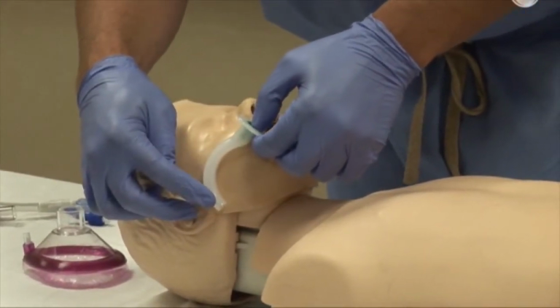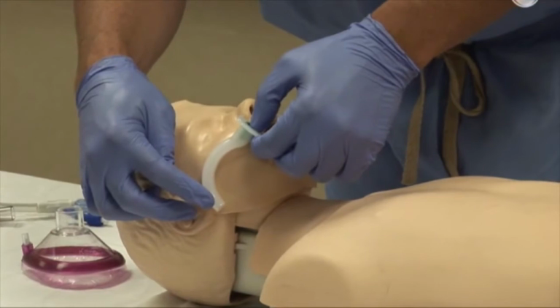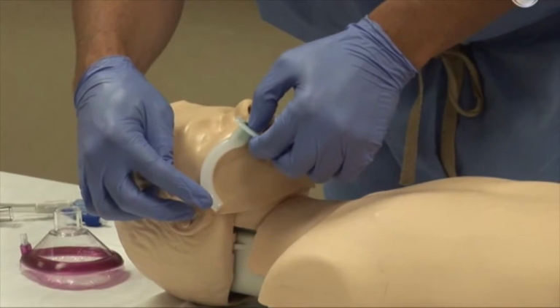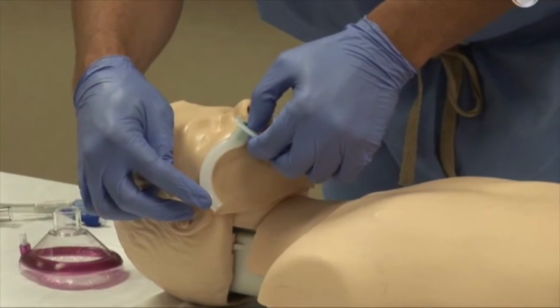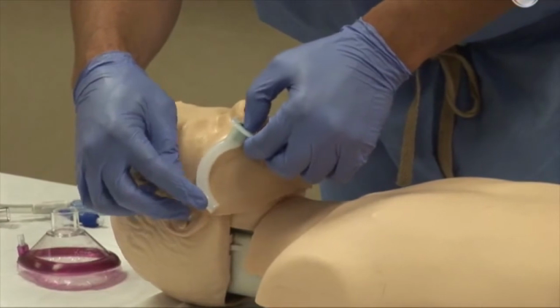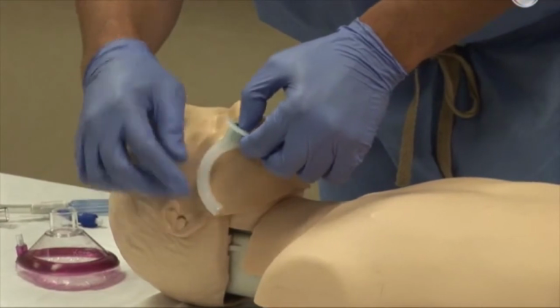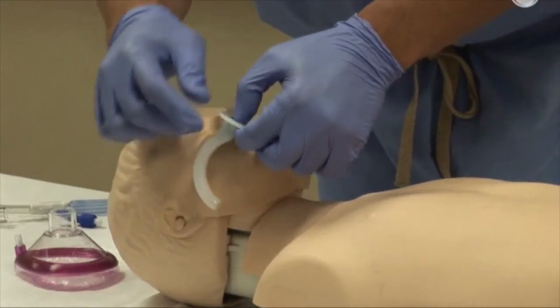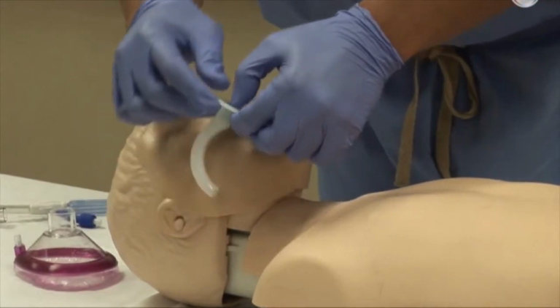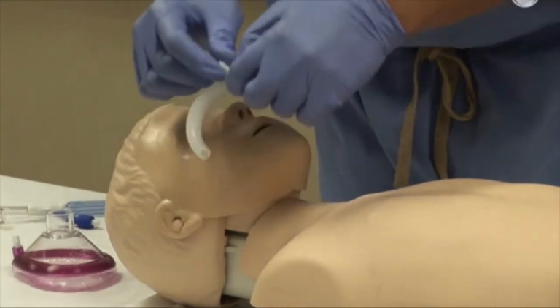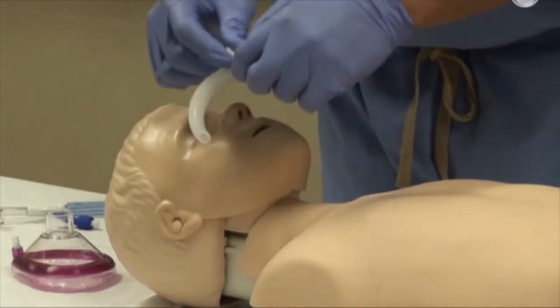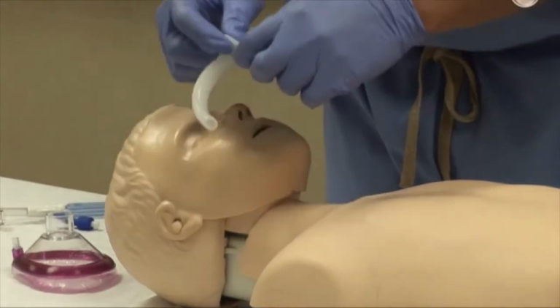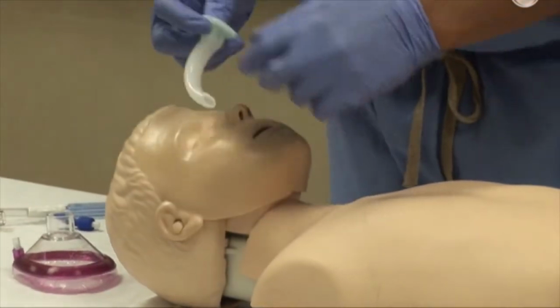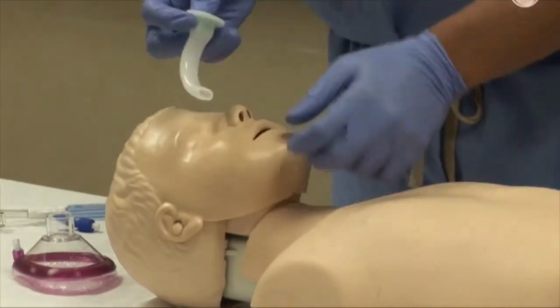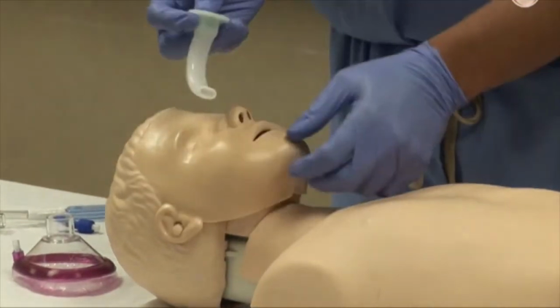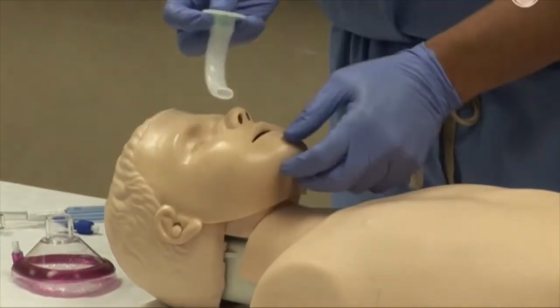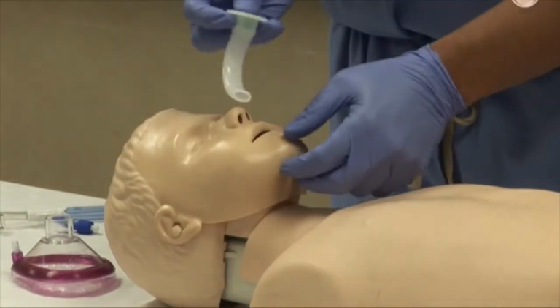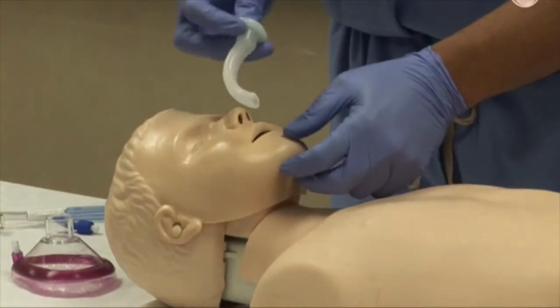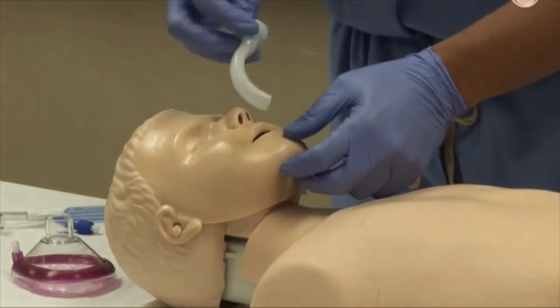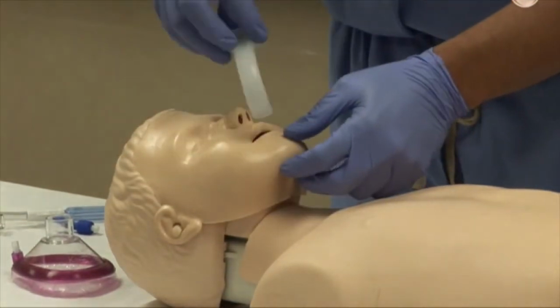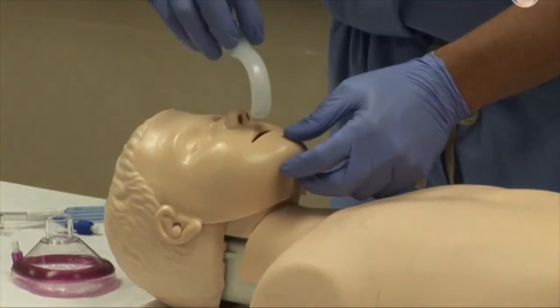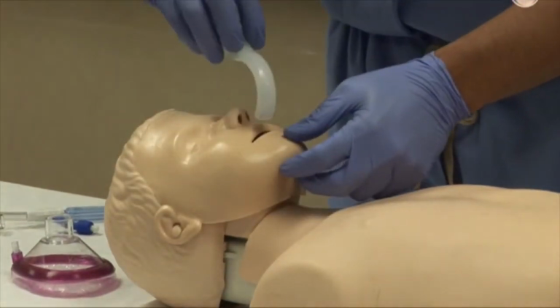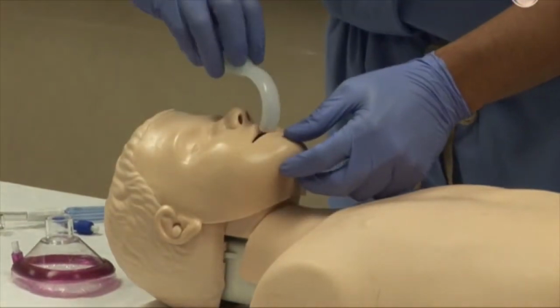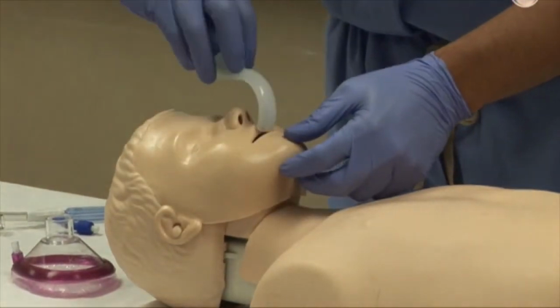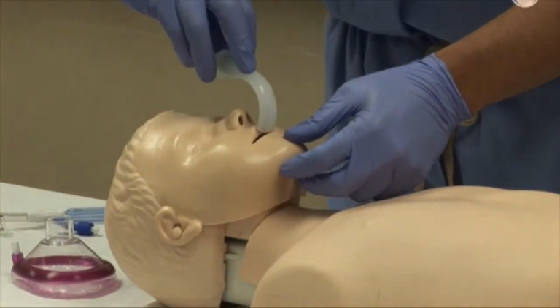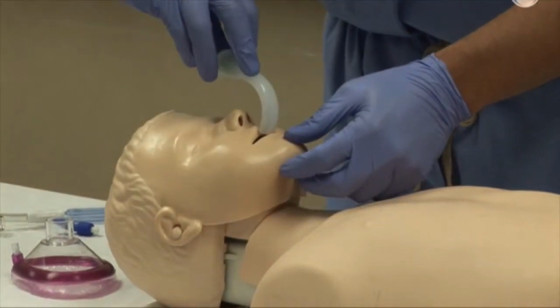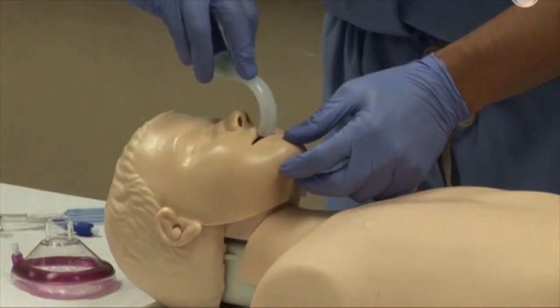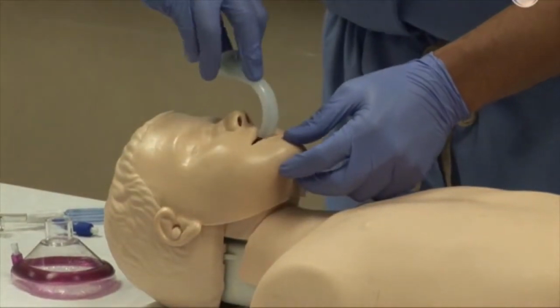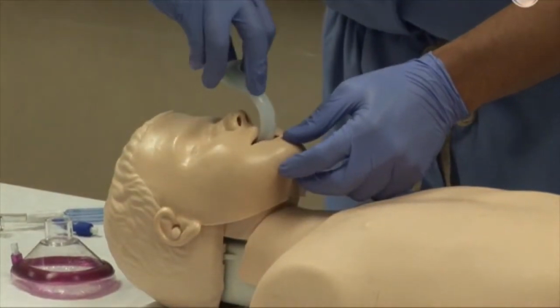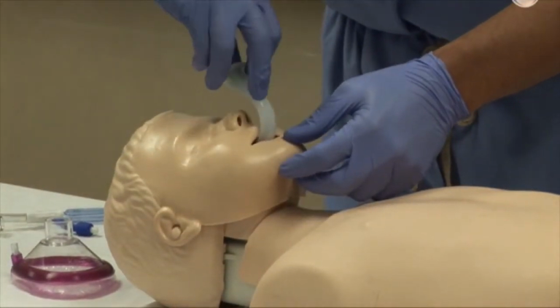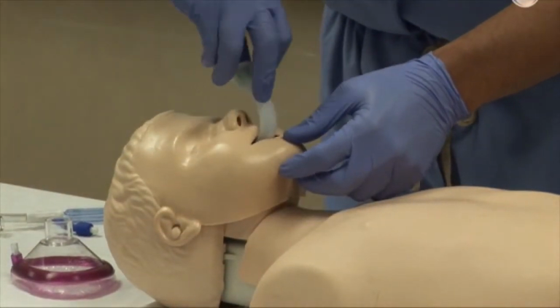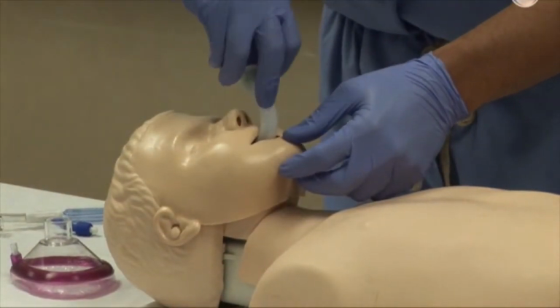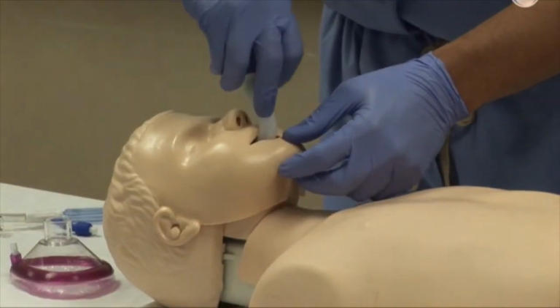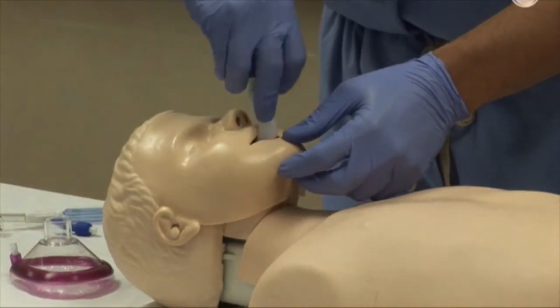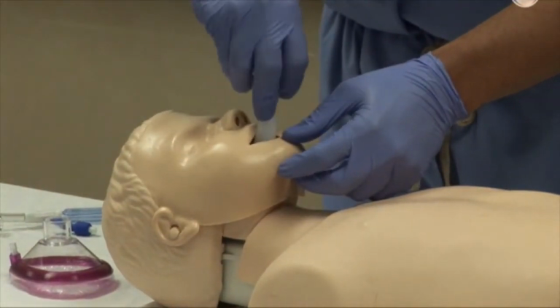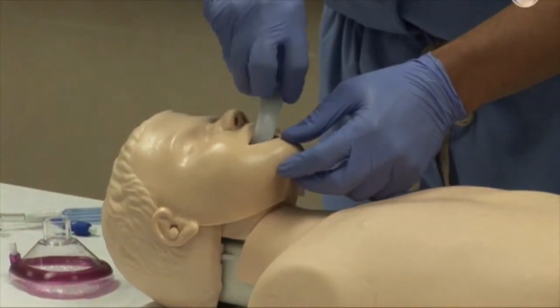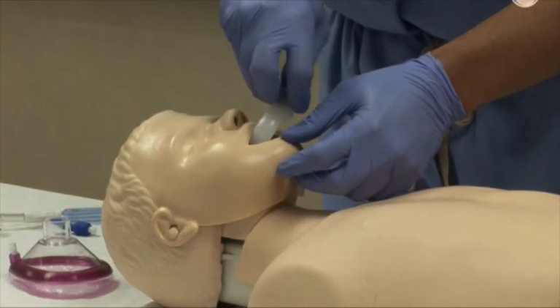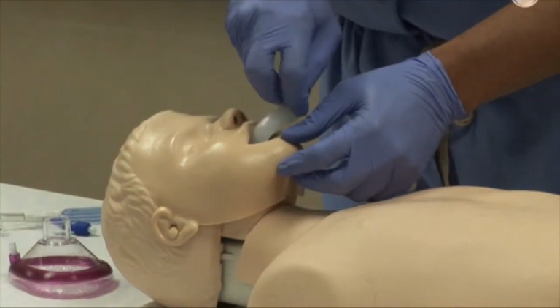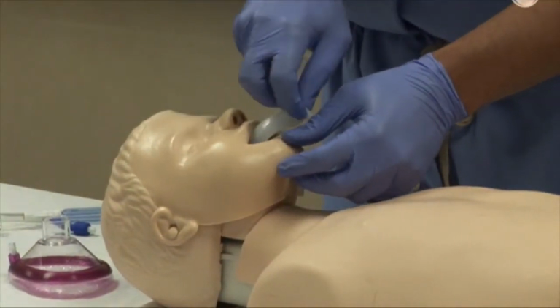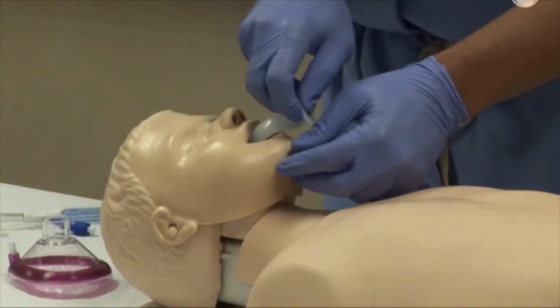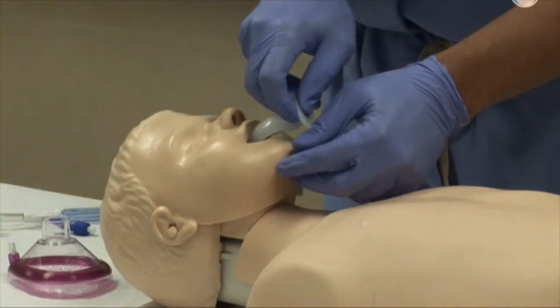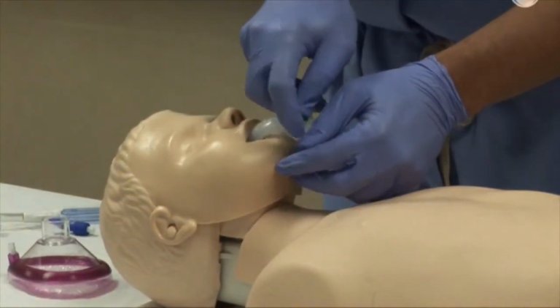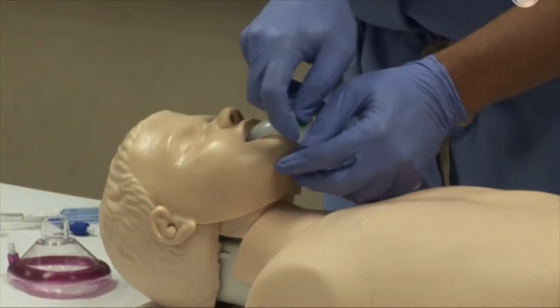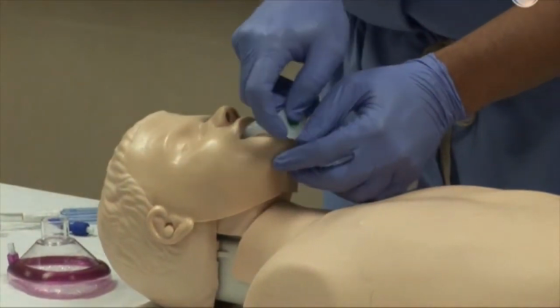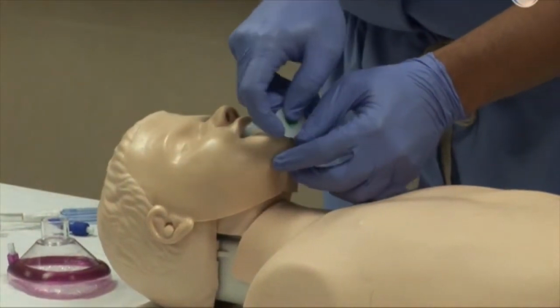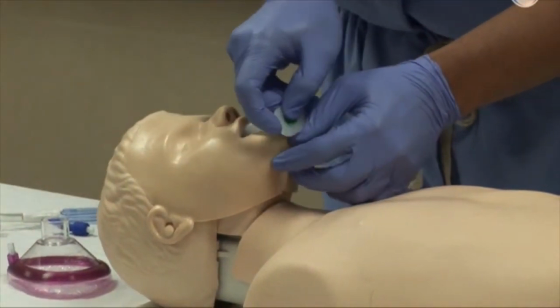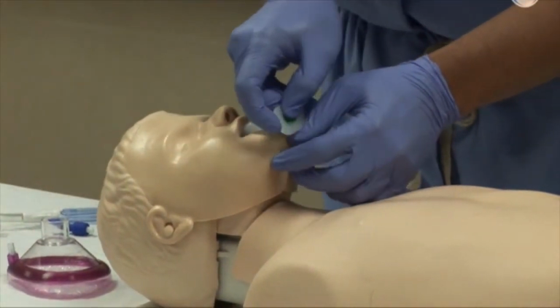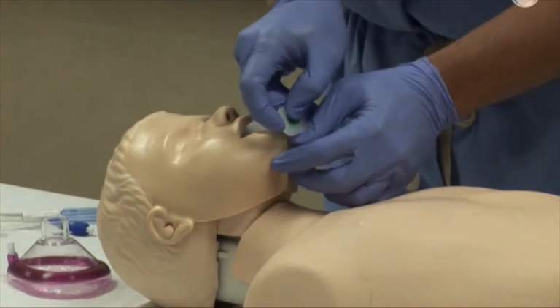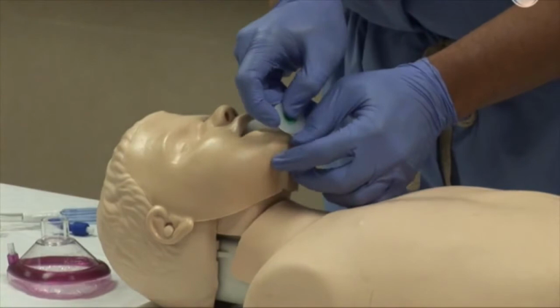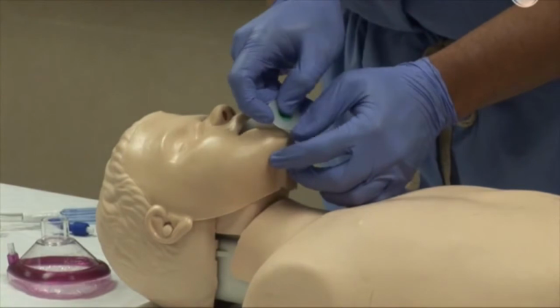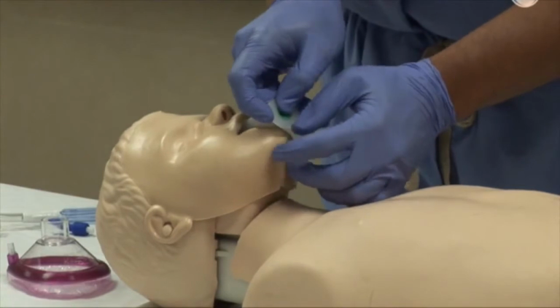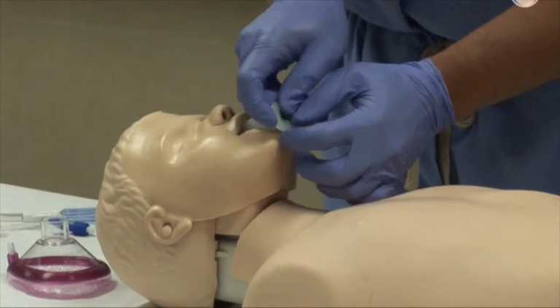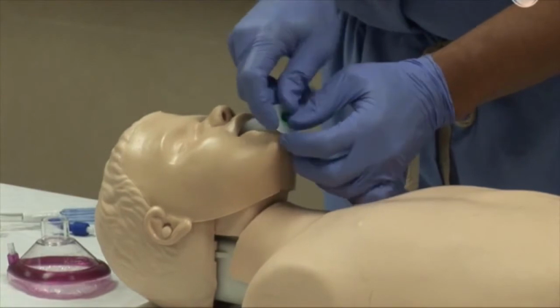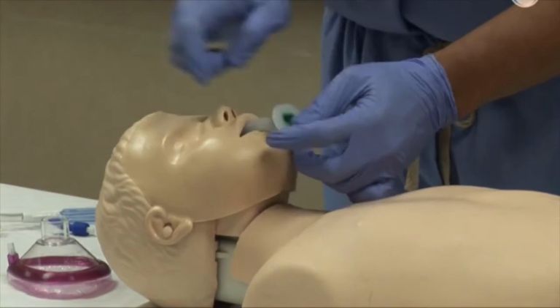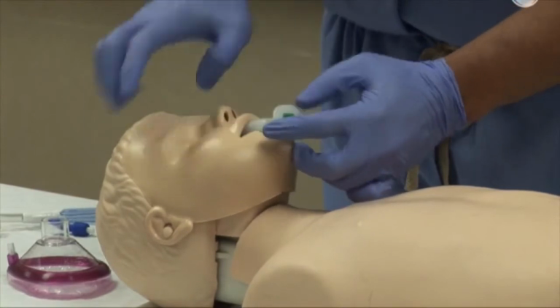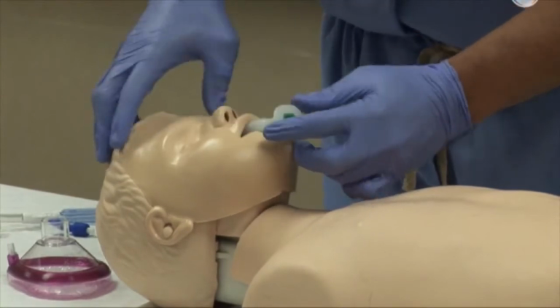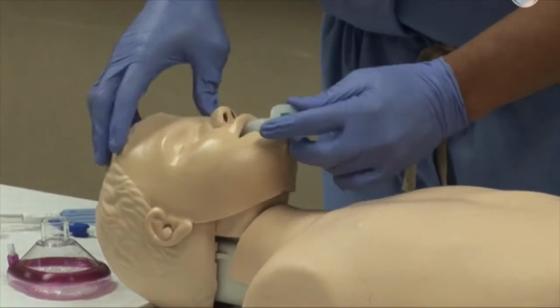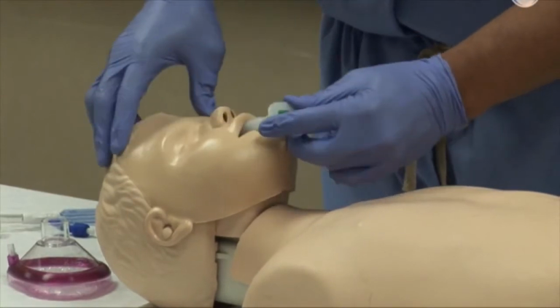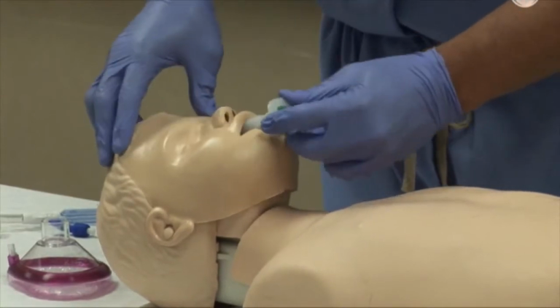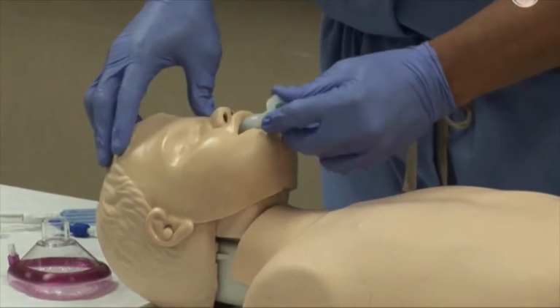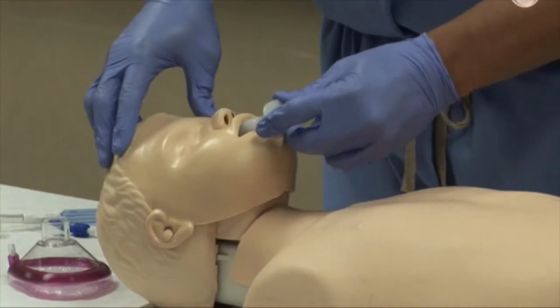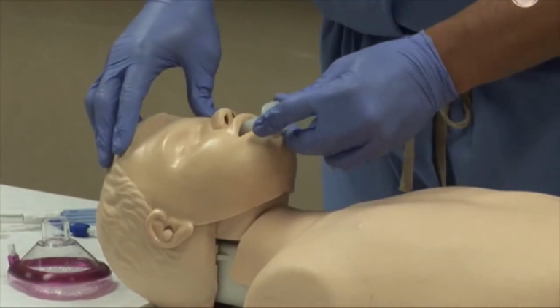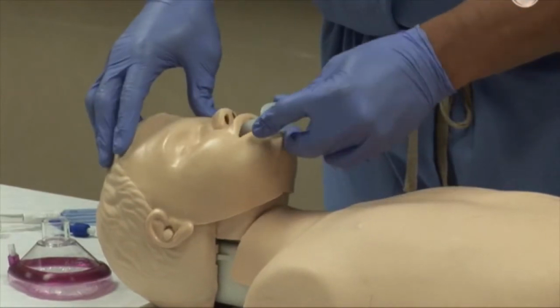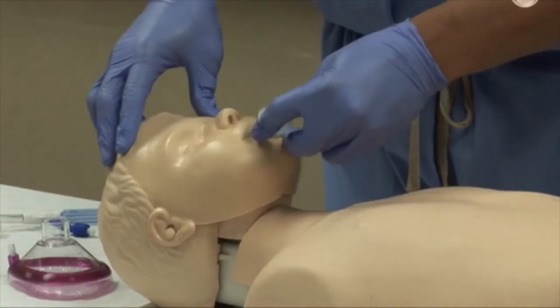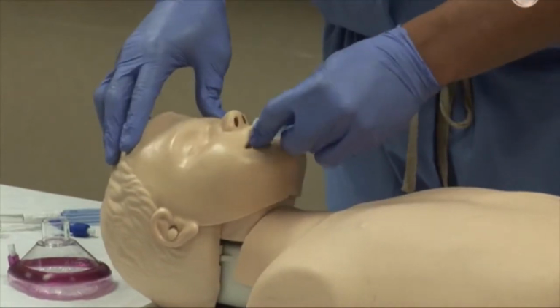Insertion is achieved by pointing the tip toward the hard palate then rotating 180 degrees until the tip reaches the posterior pharyngeal wall.